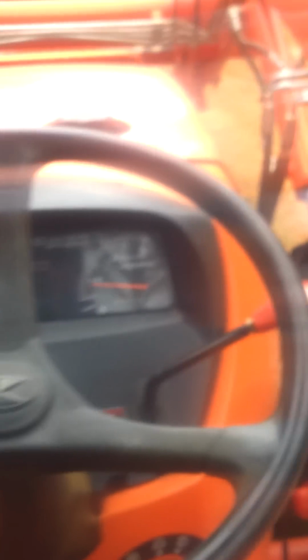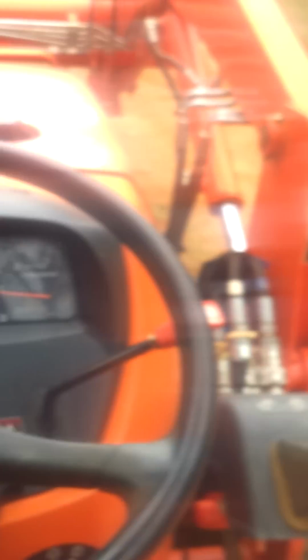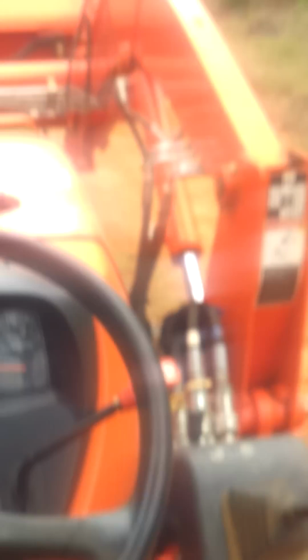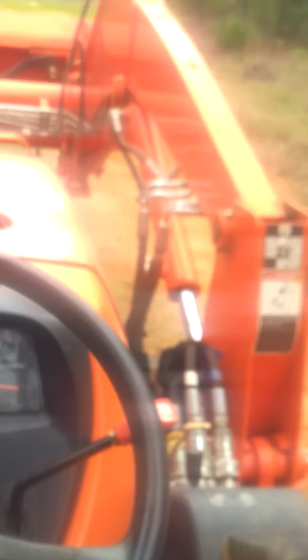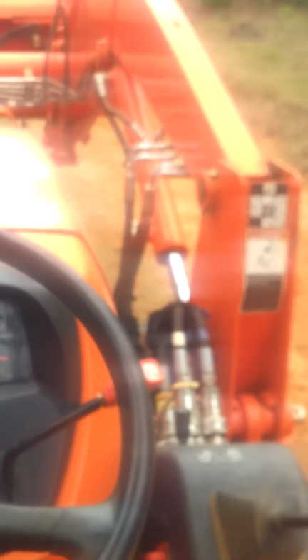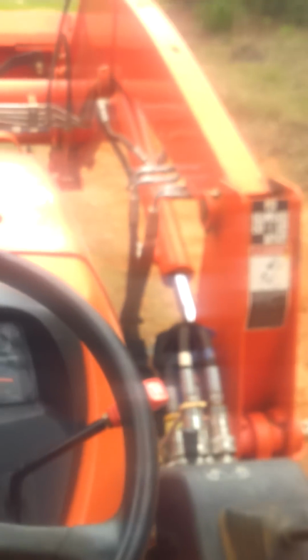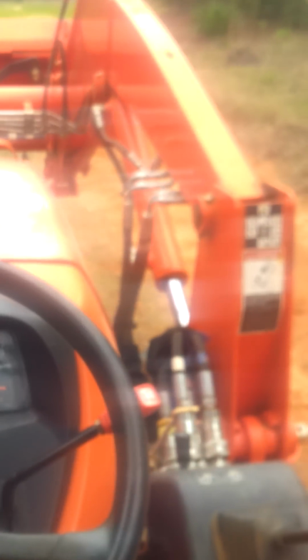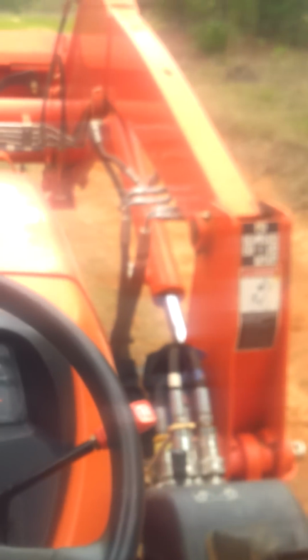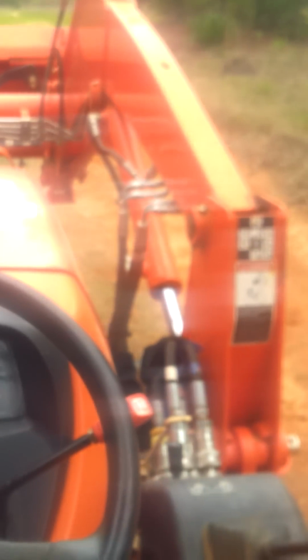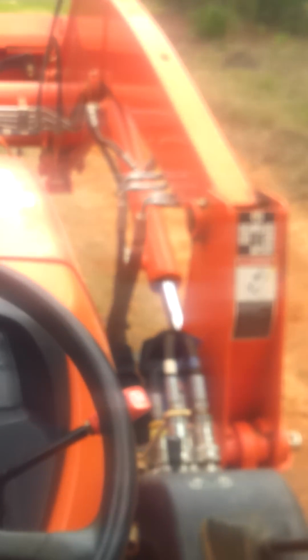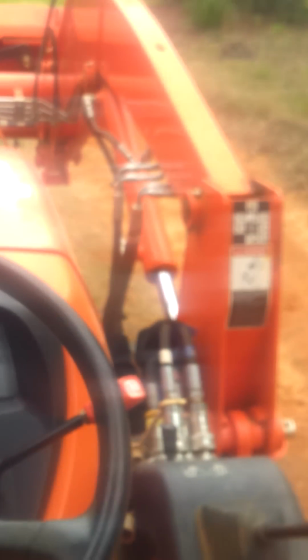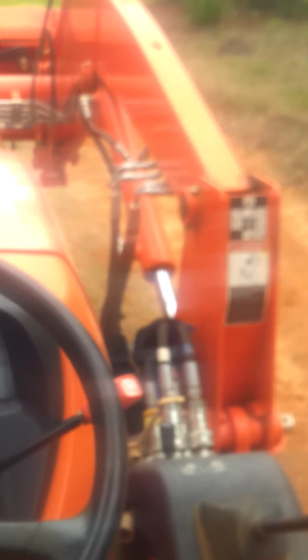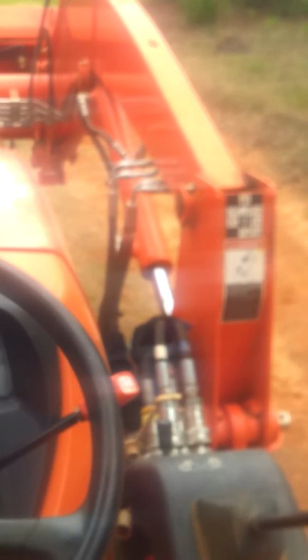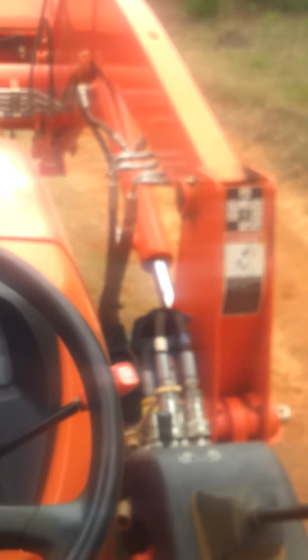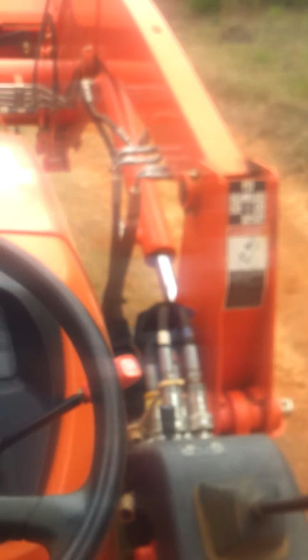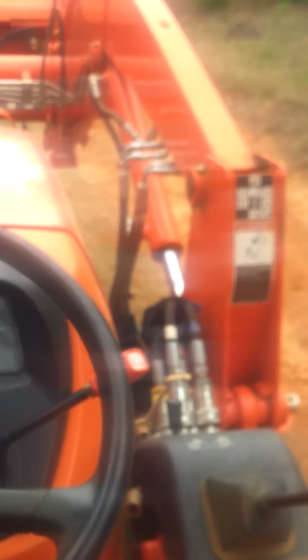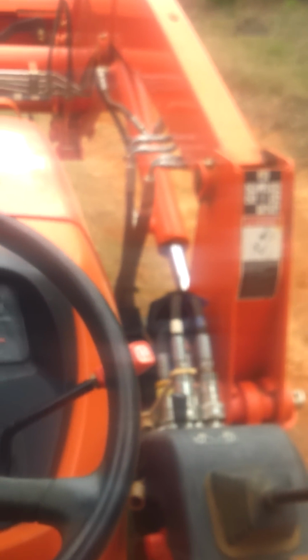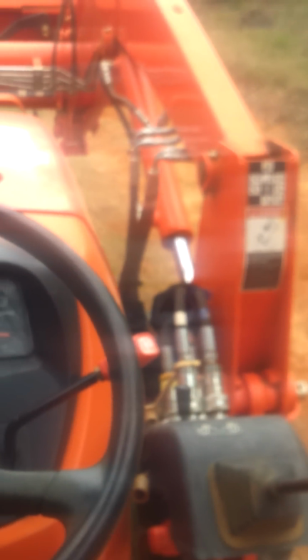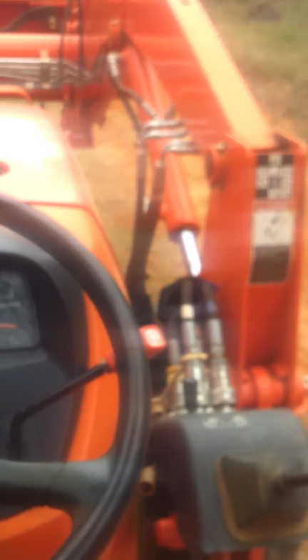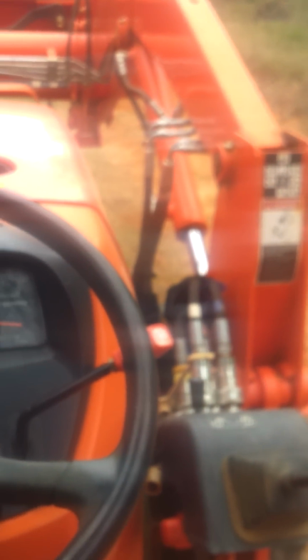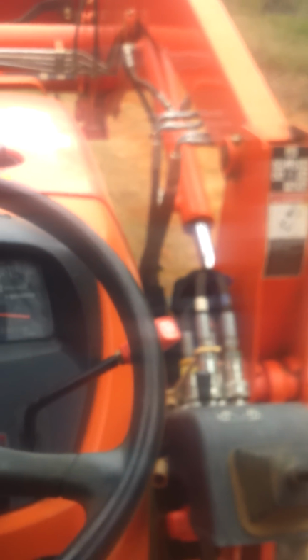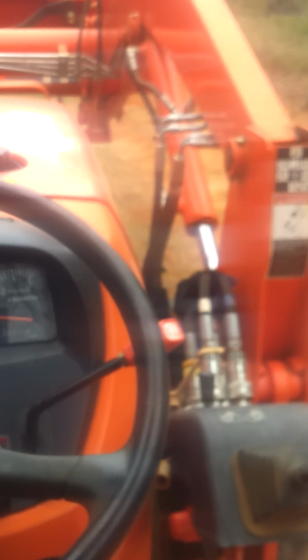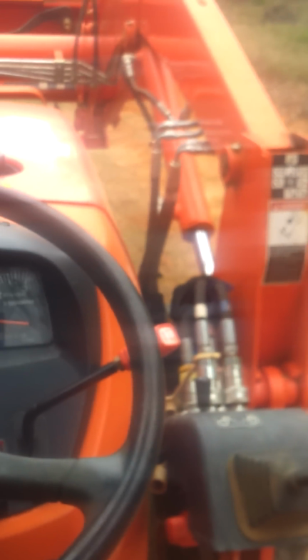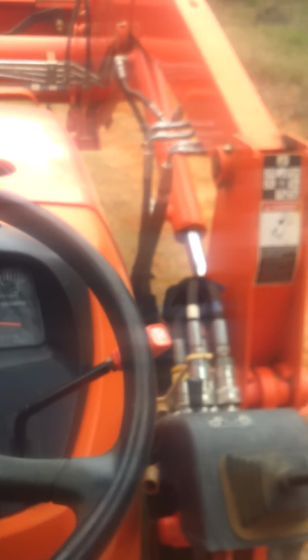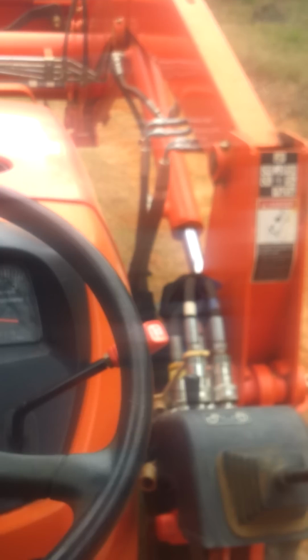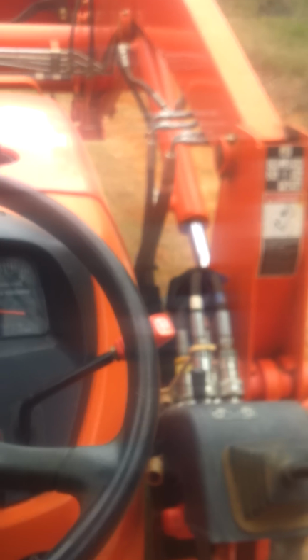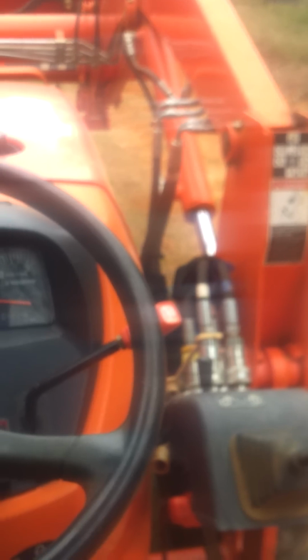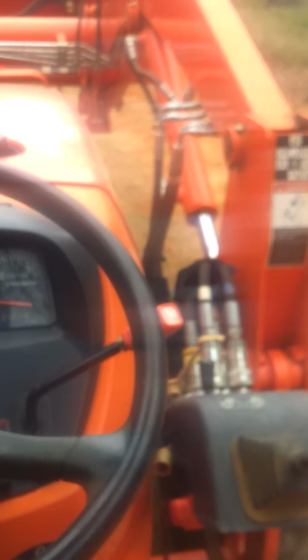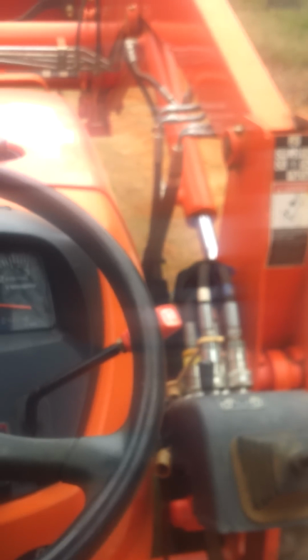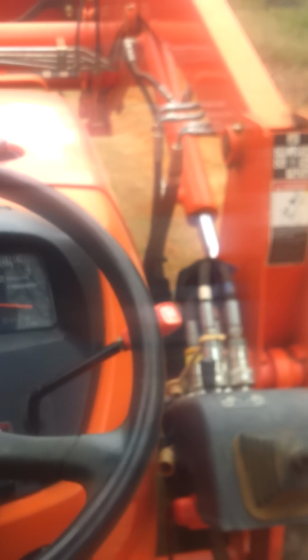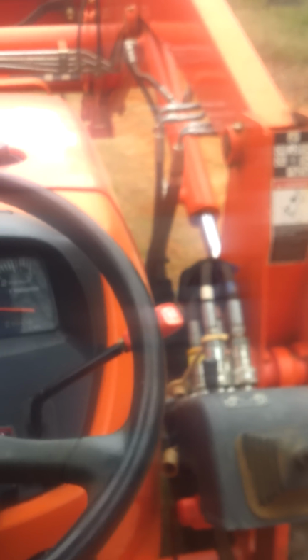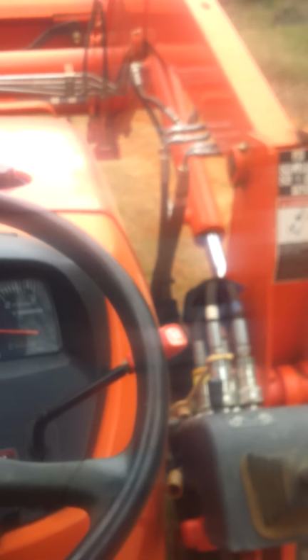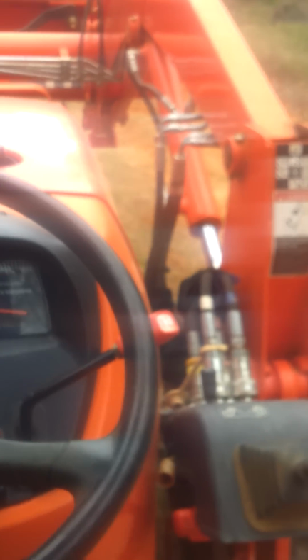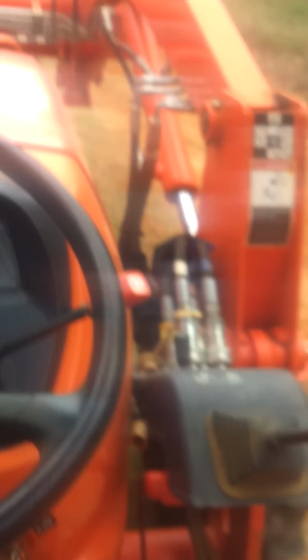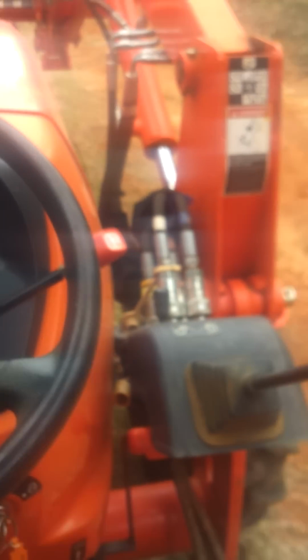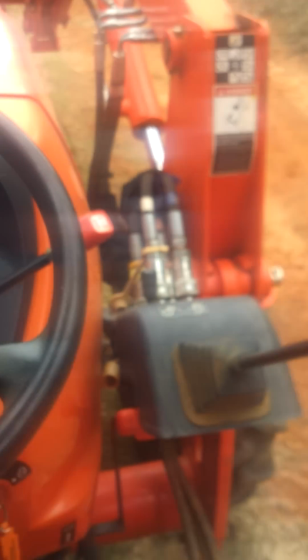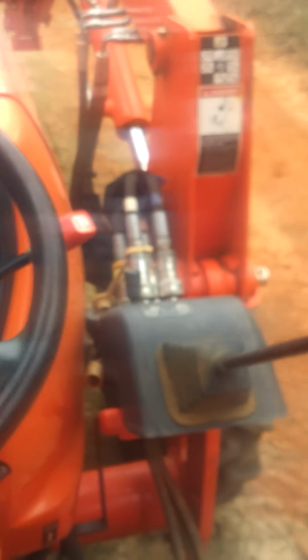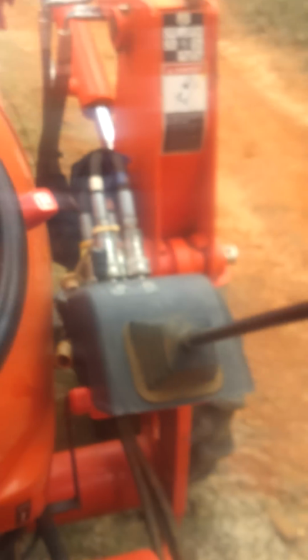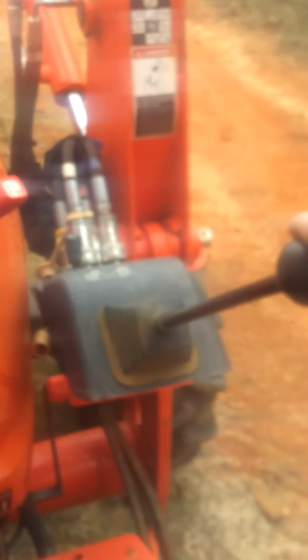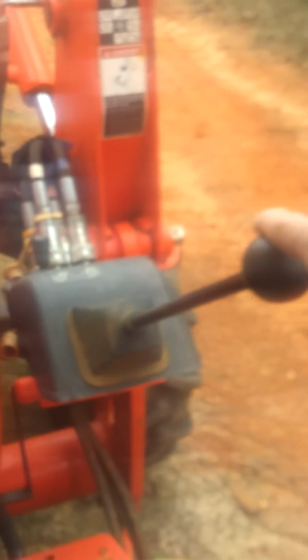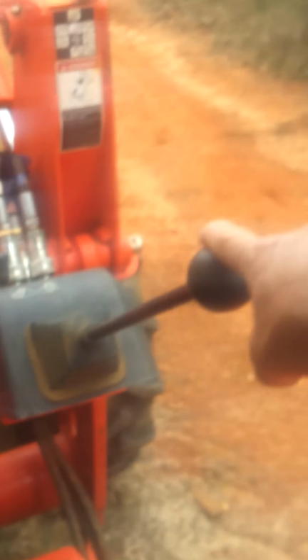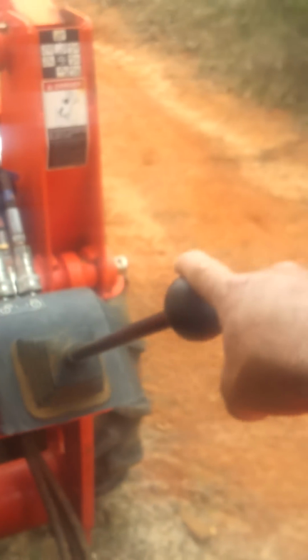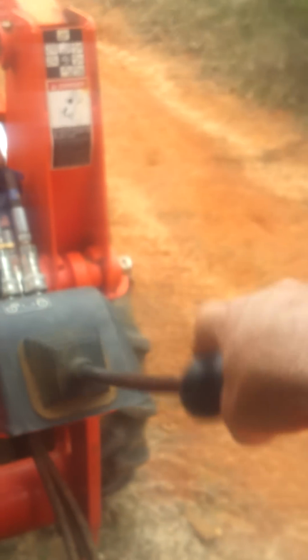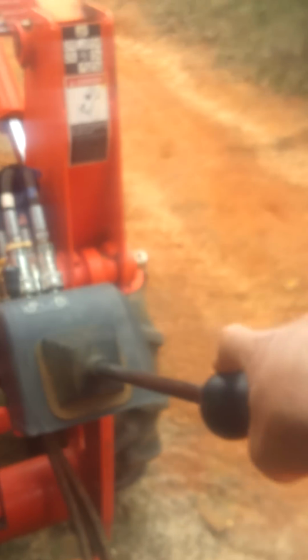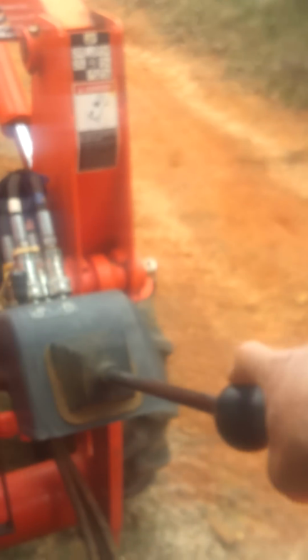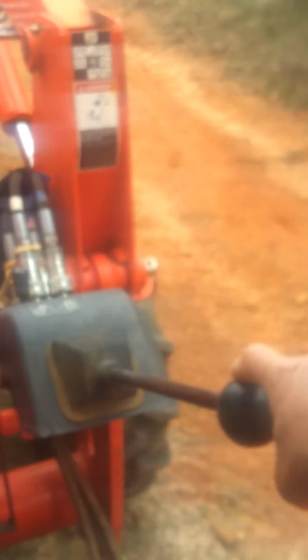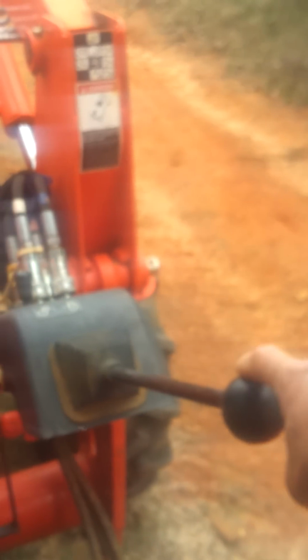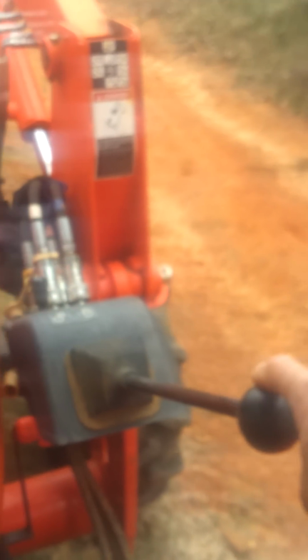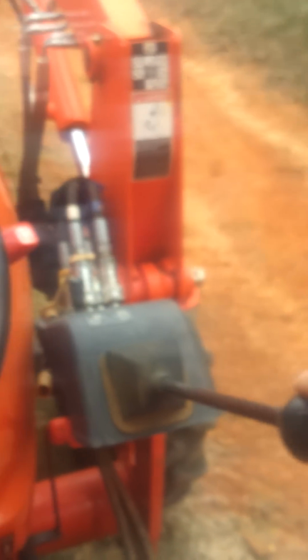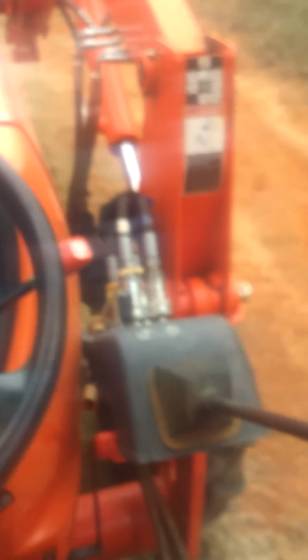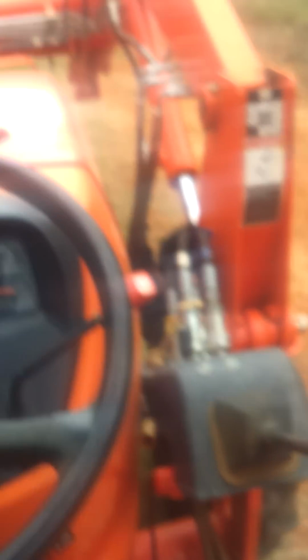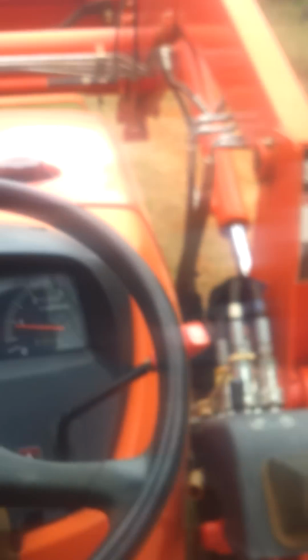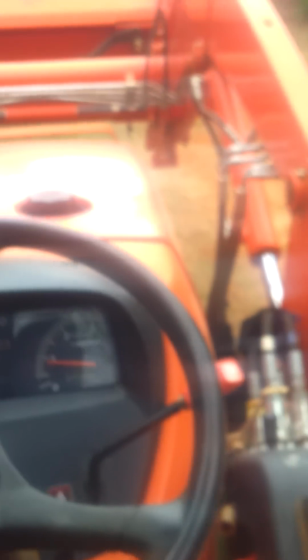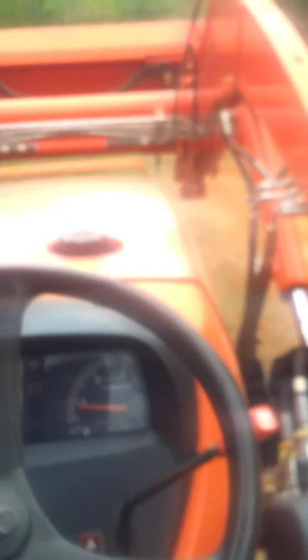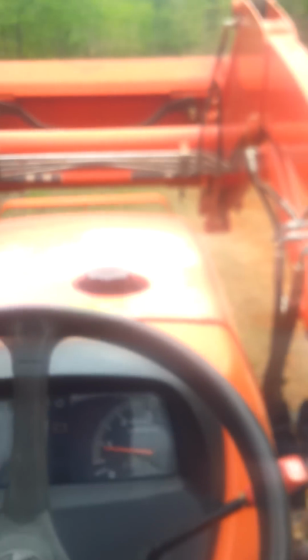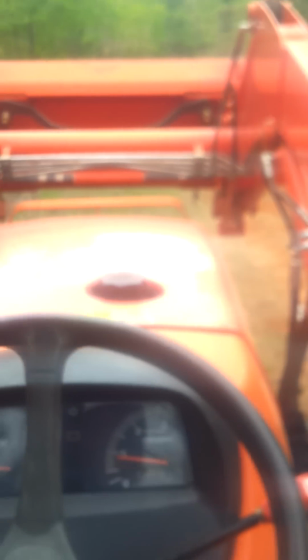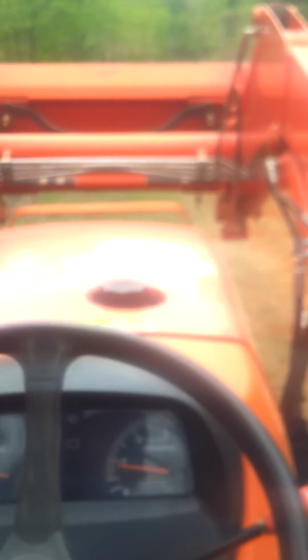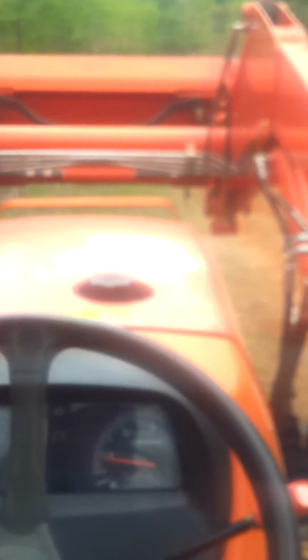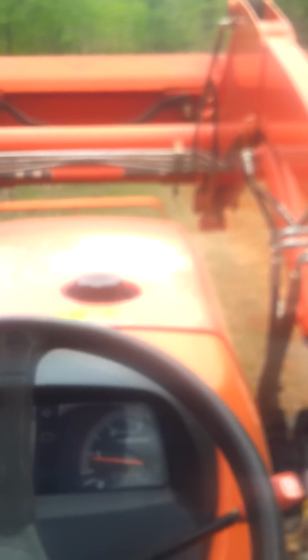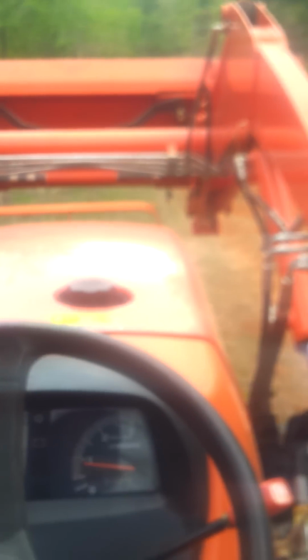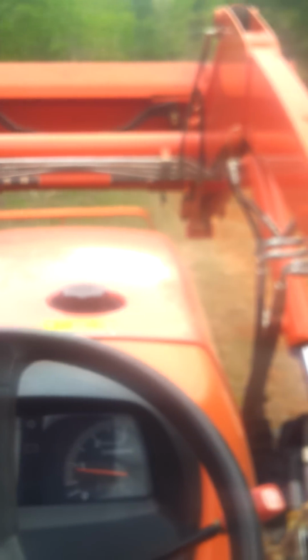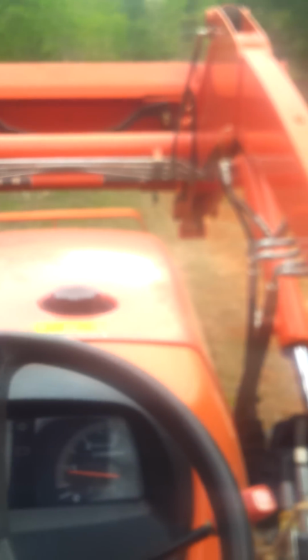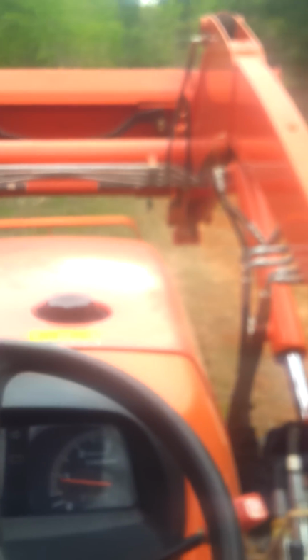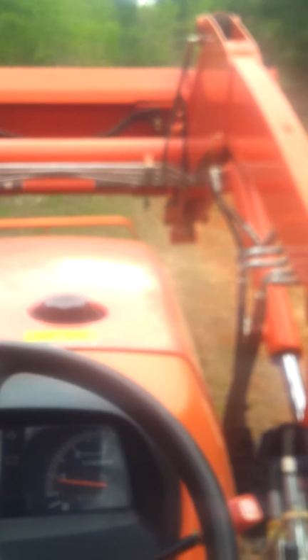Alright, here's a video of my hydraulics messing up. Pull the lever all the way to the back and hold it — that's as fast as it goes.